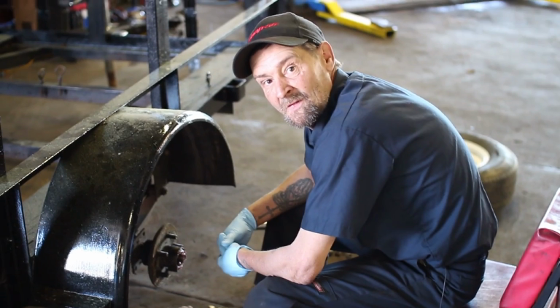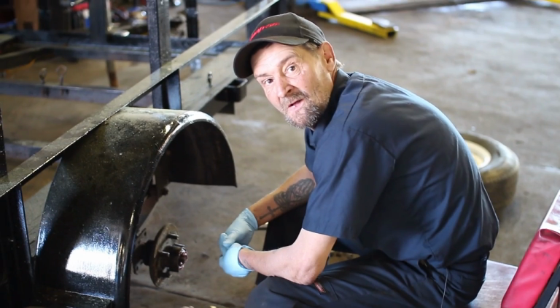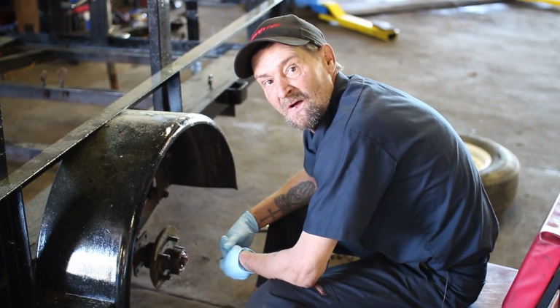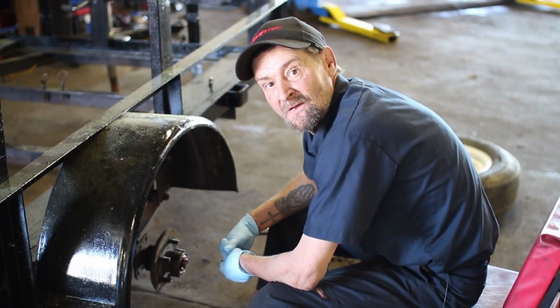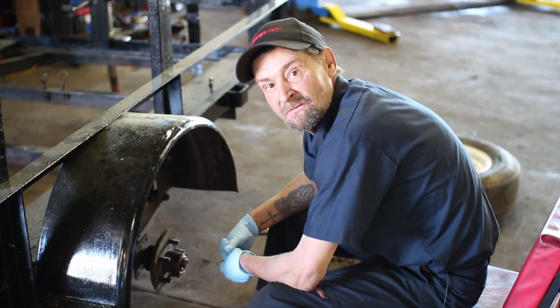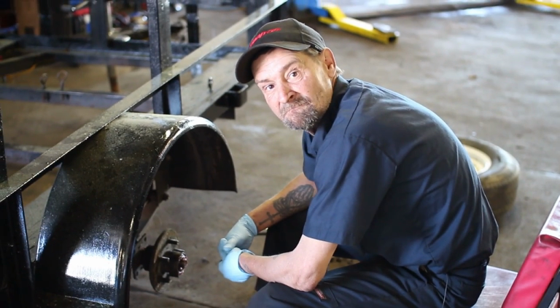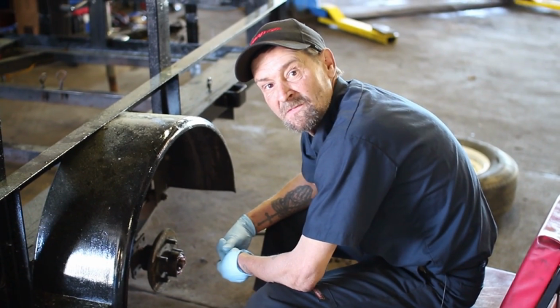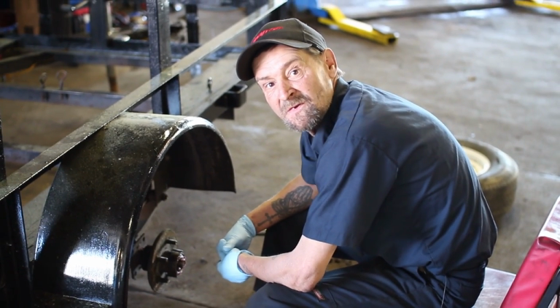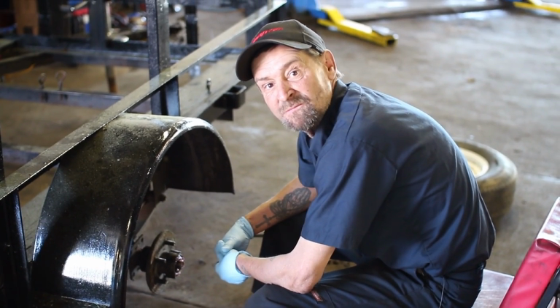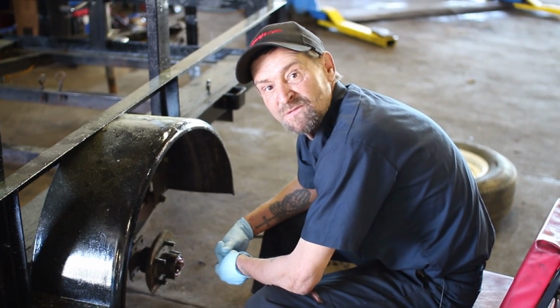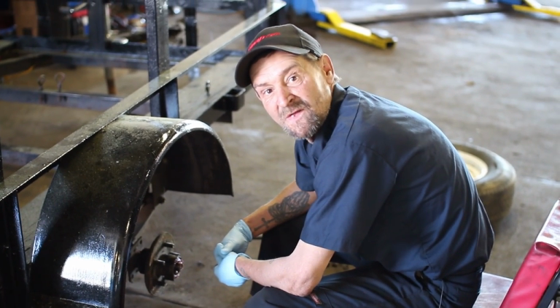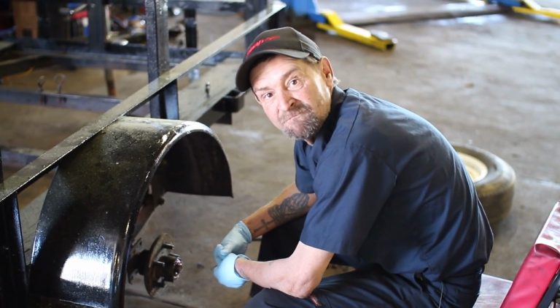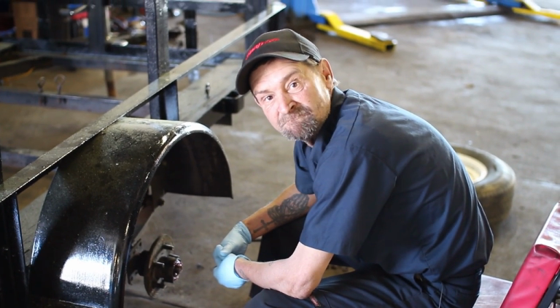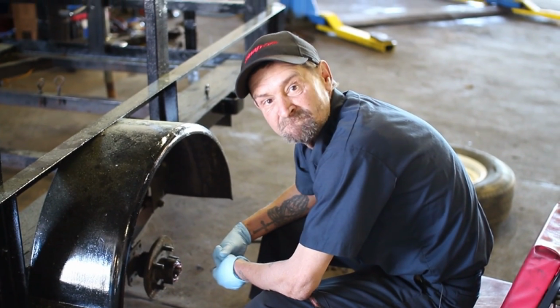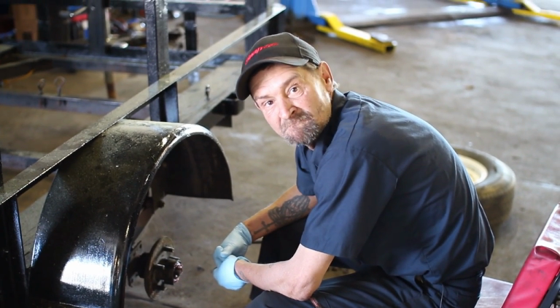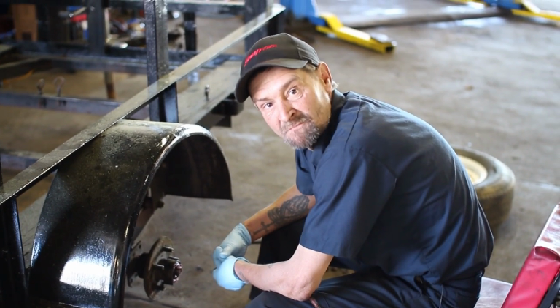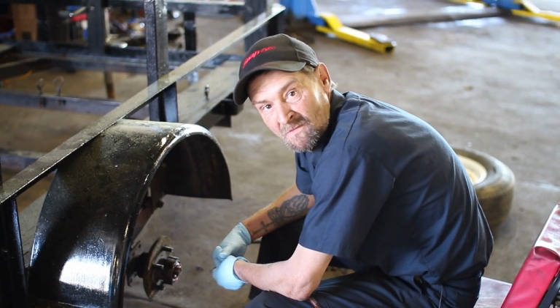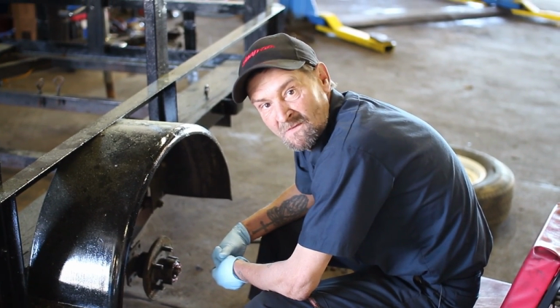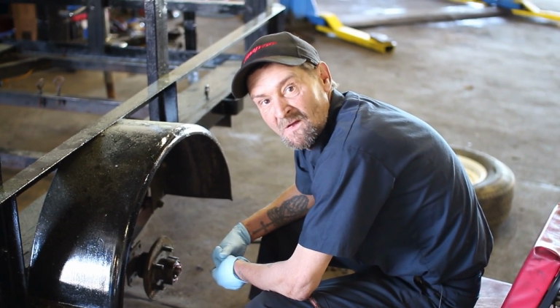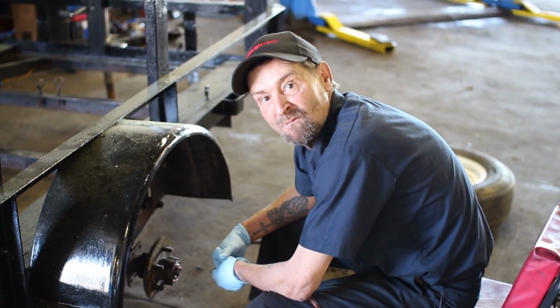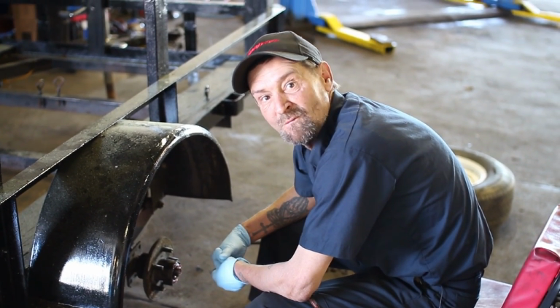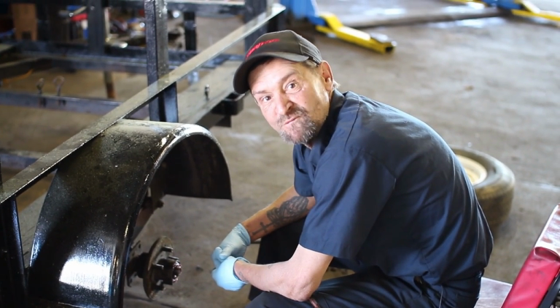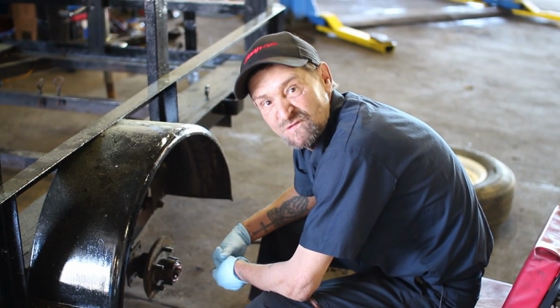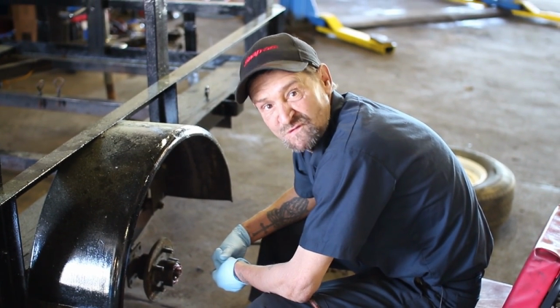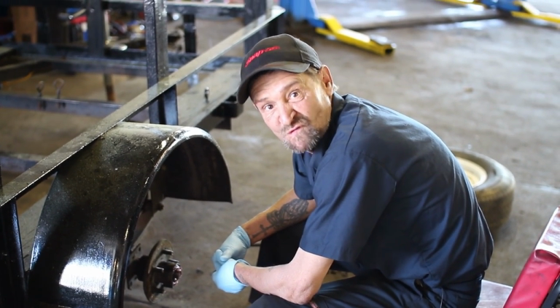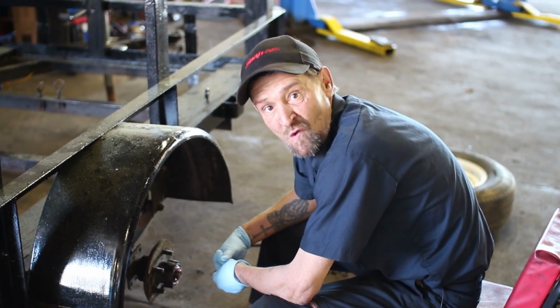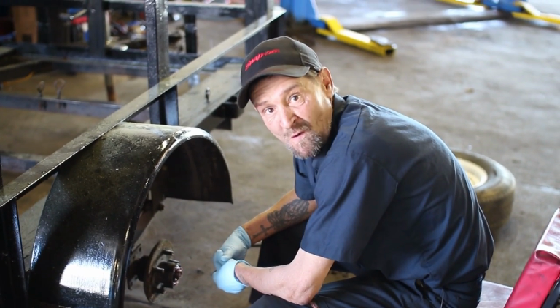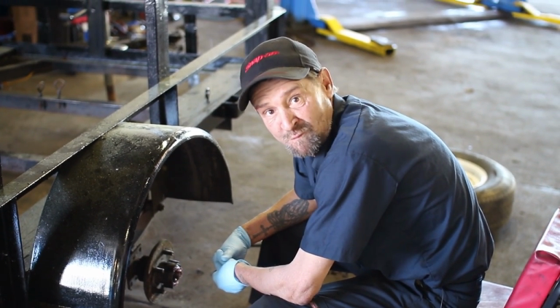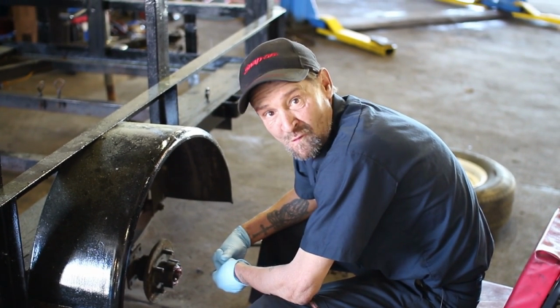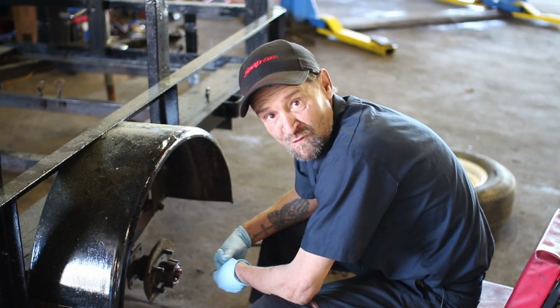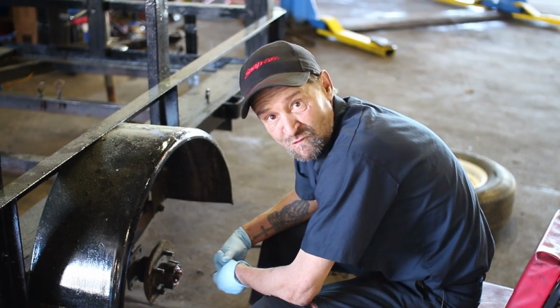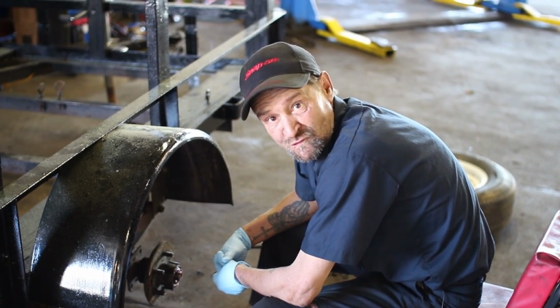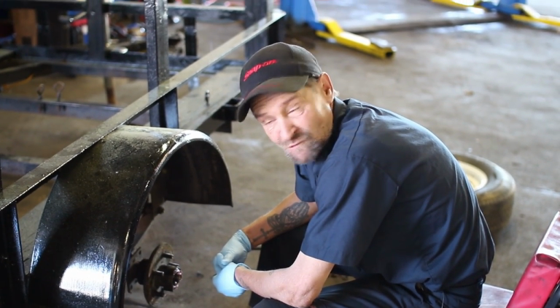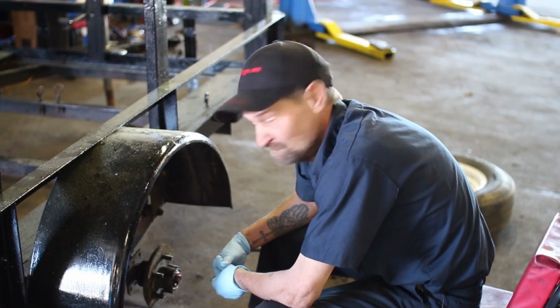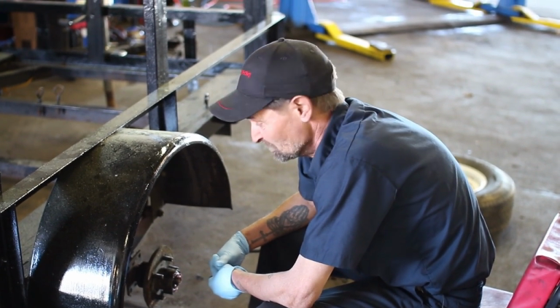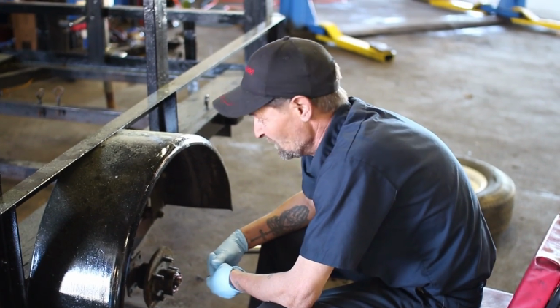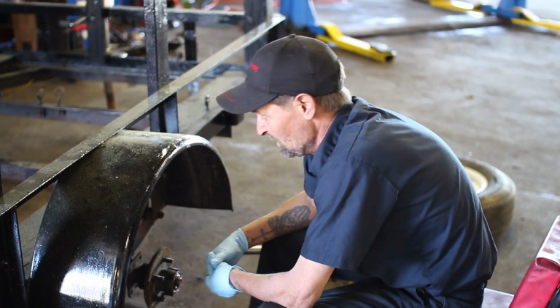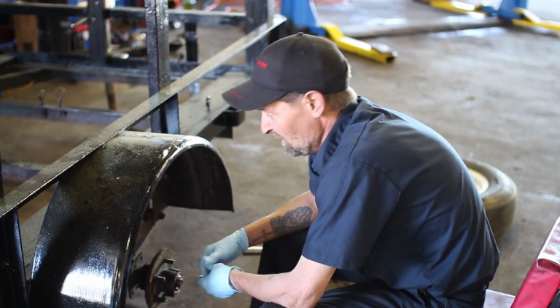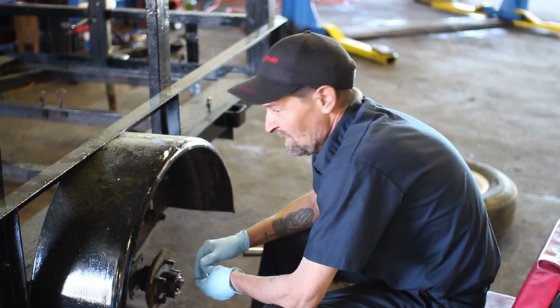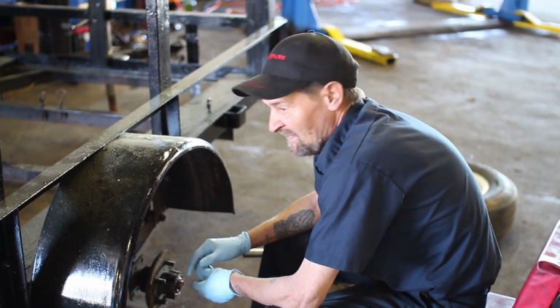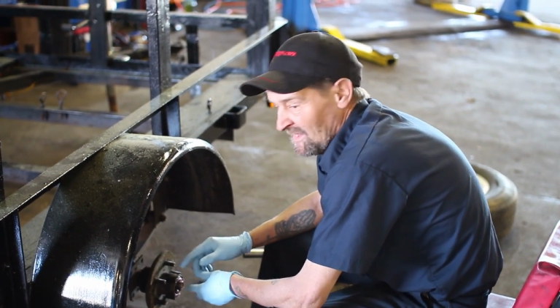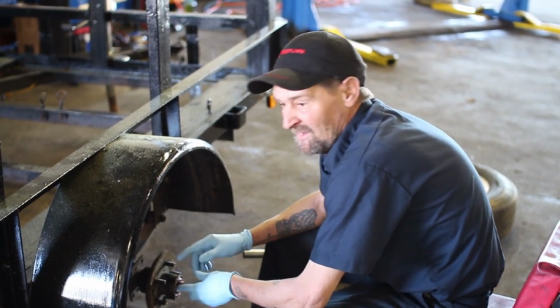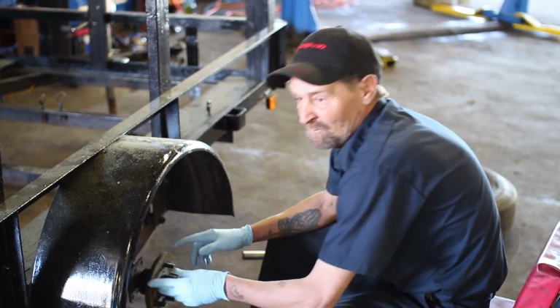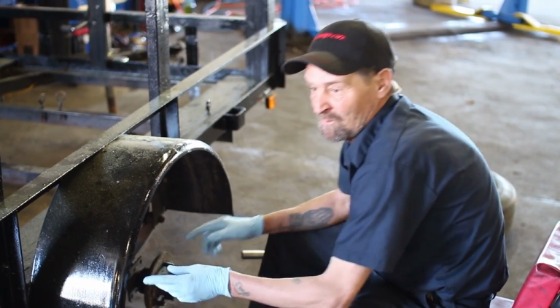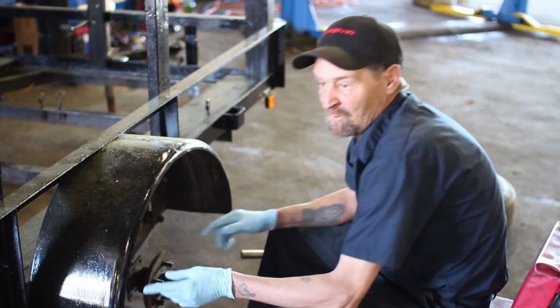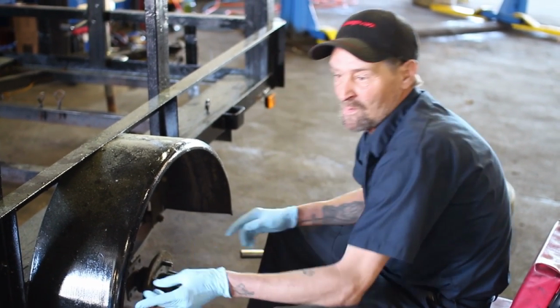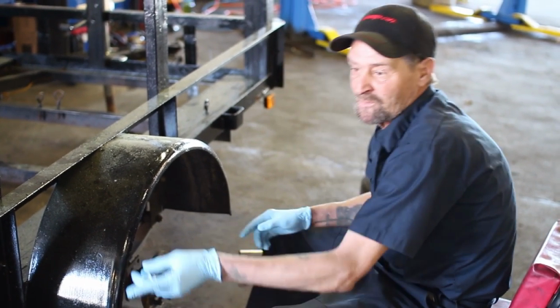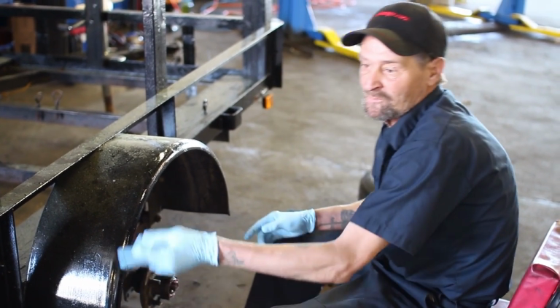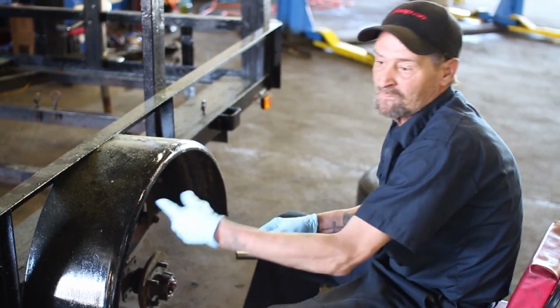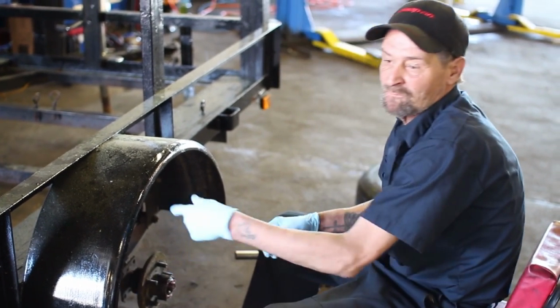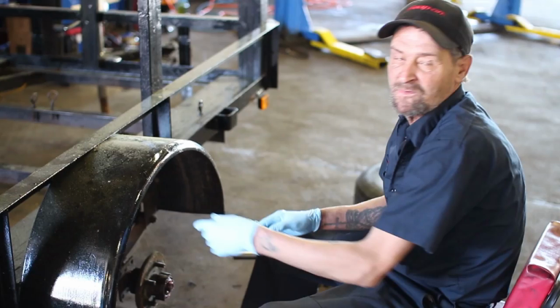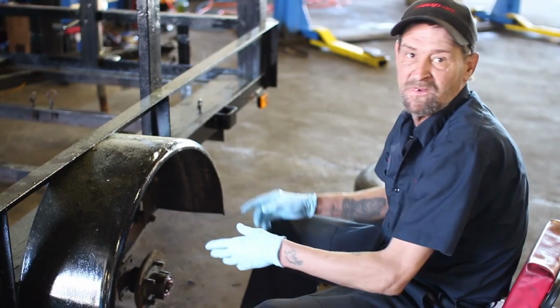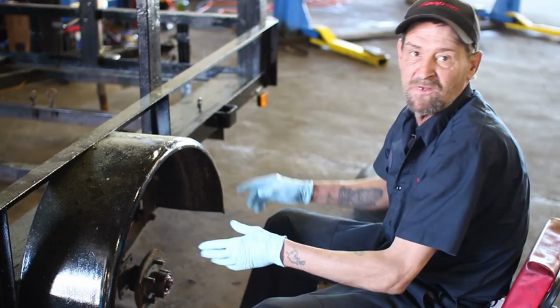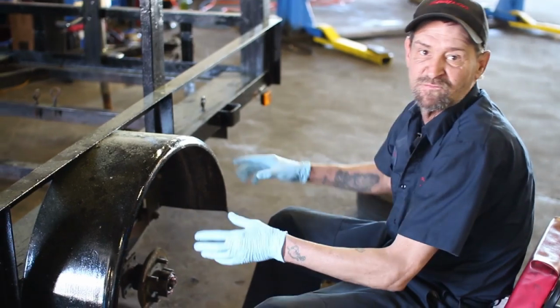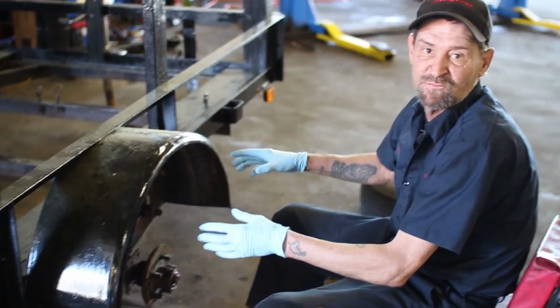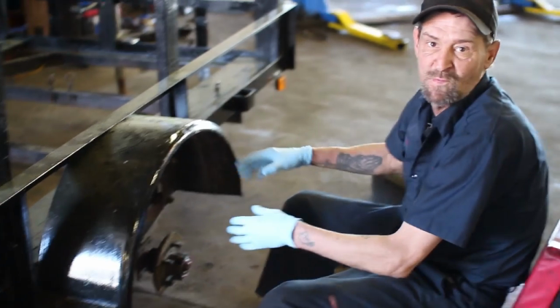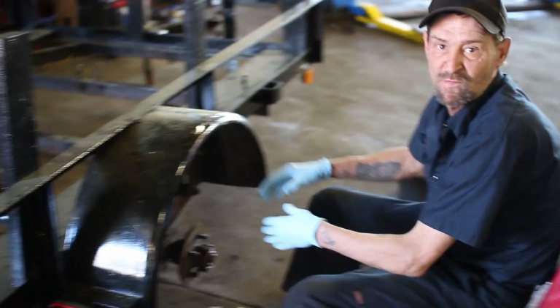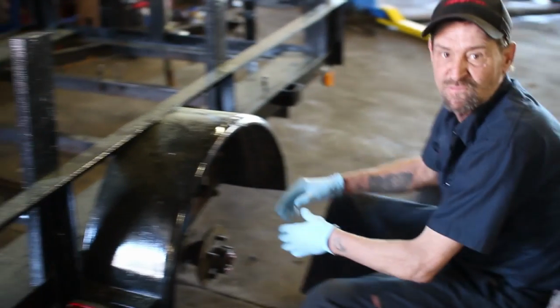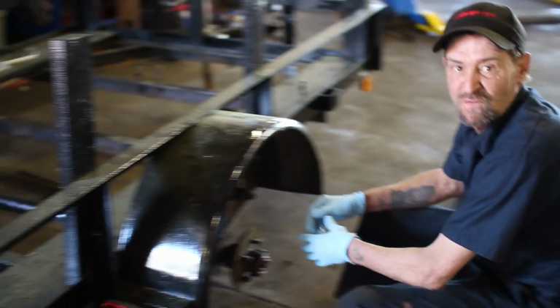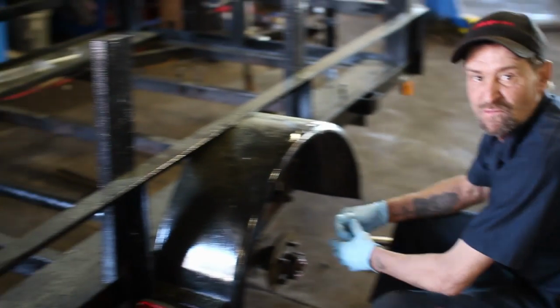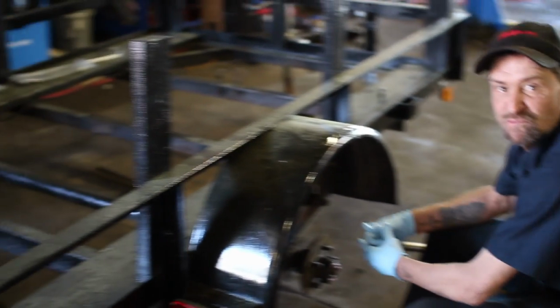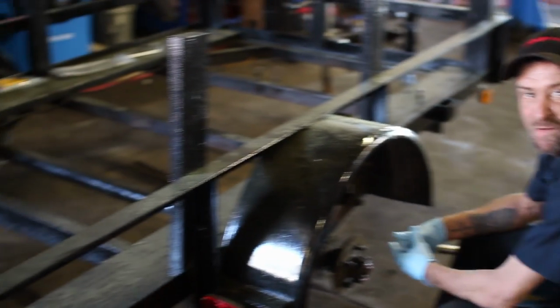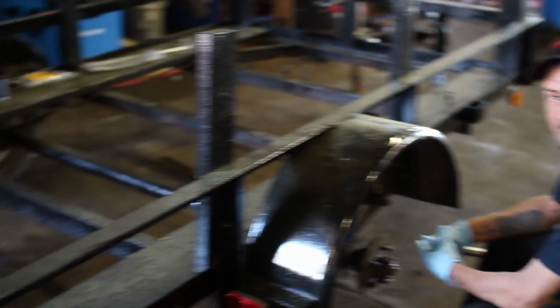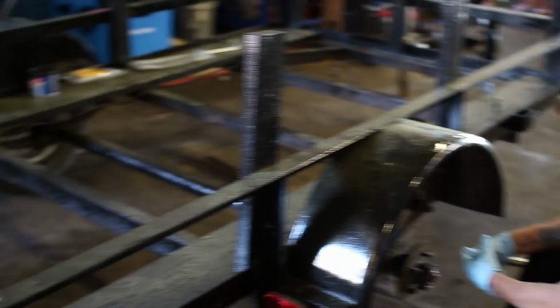Hi, my name is Ed. I'm from Genius Car Pros. And what we're working on right now is a motorcycle trailer.